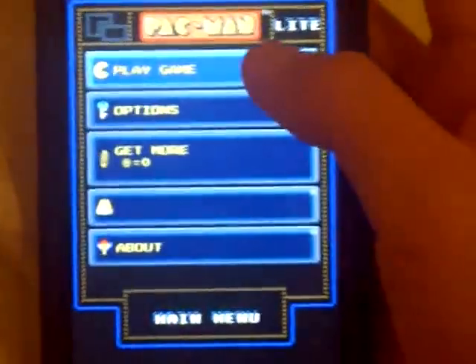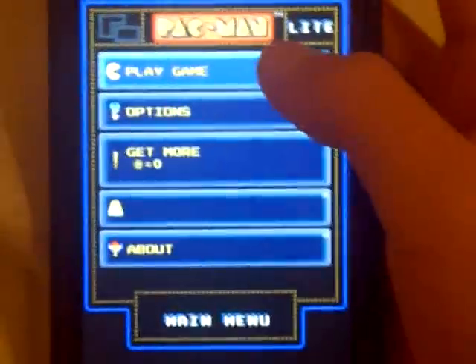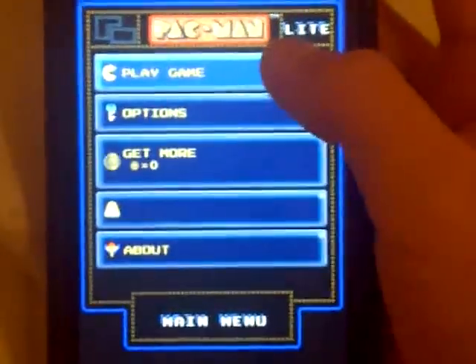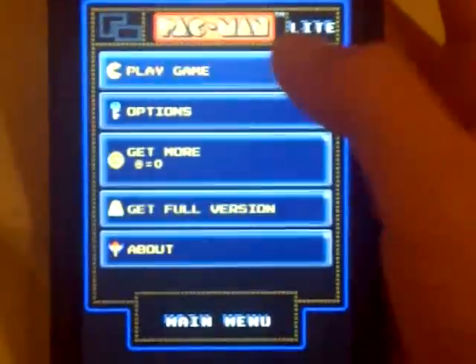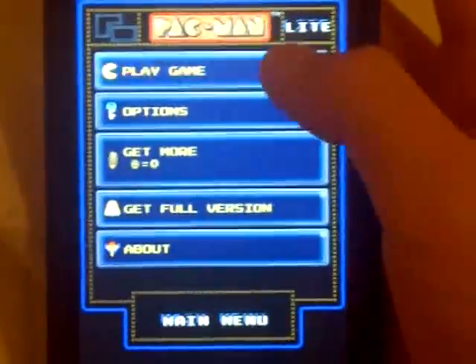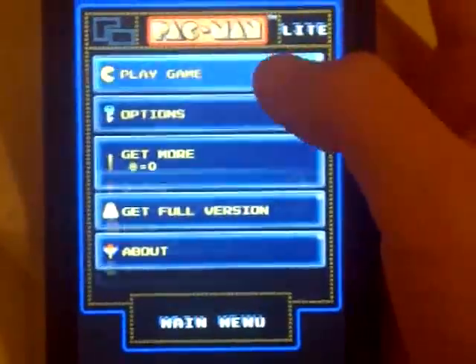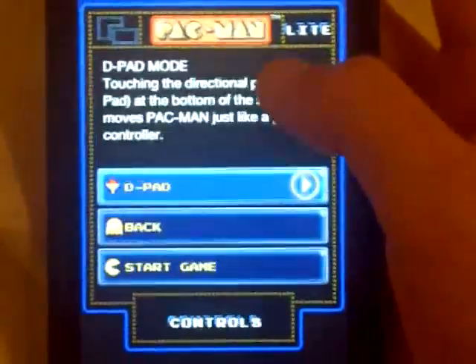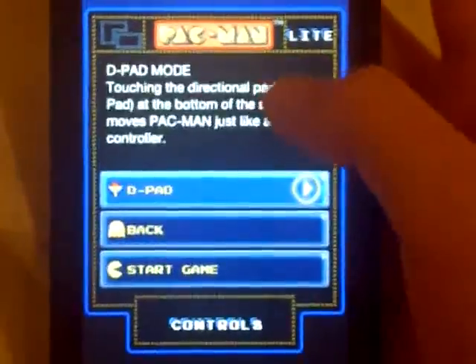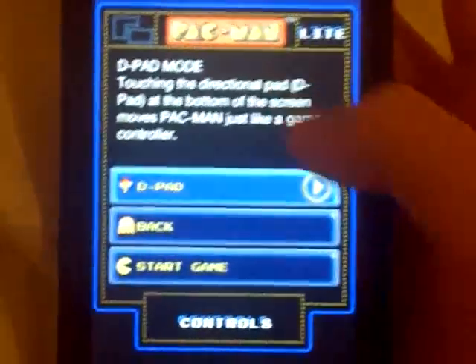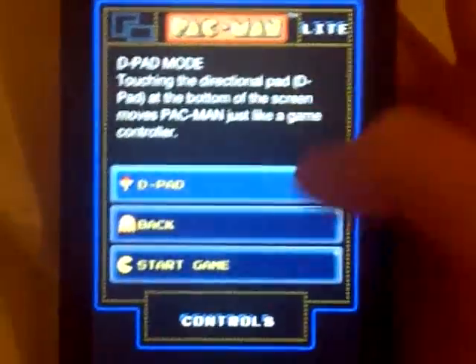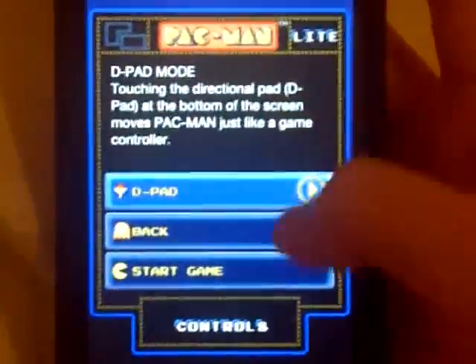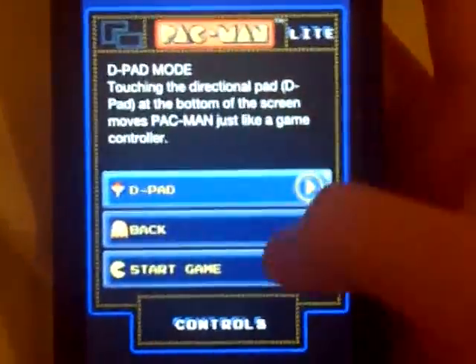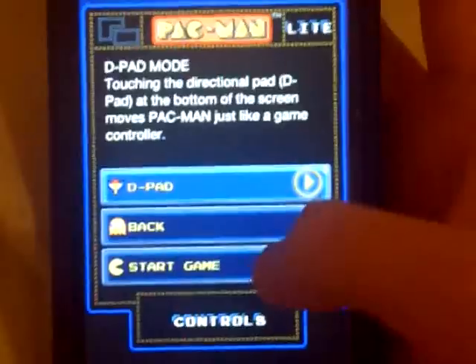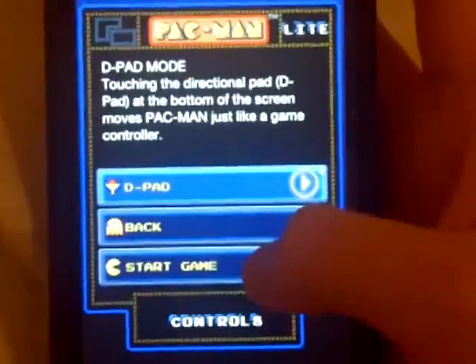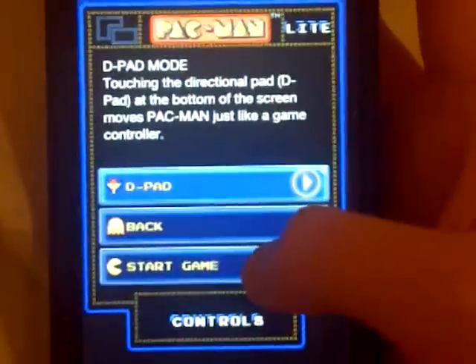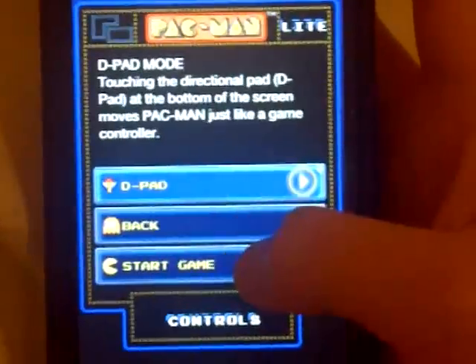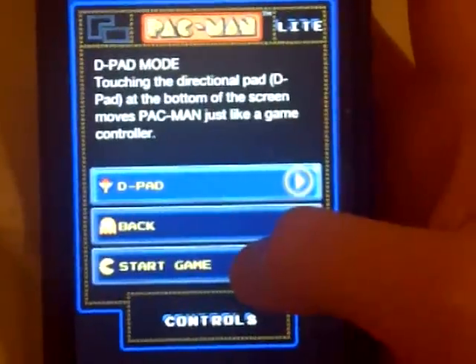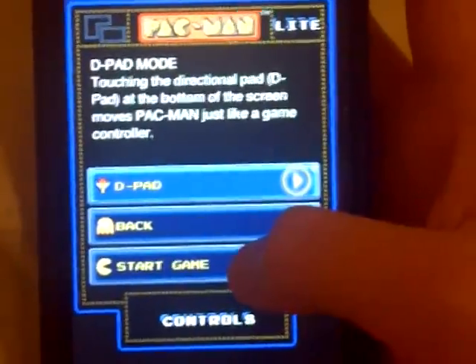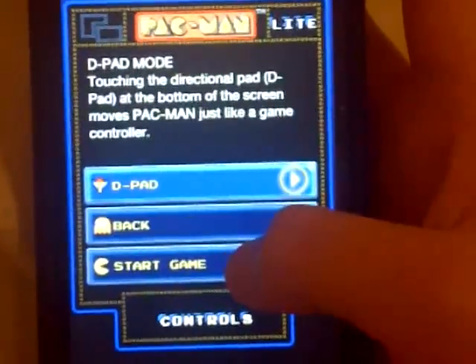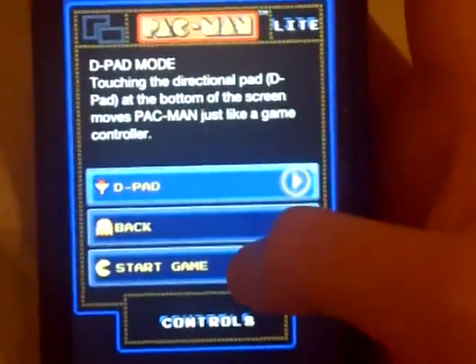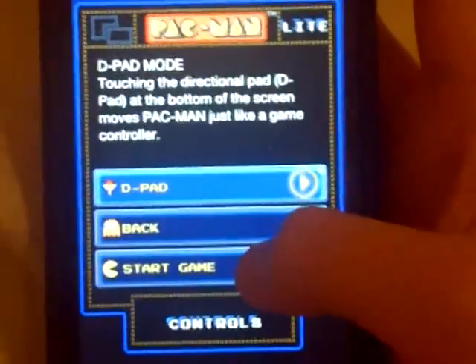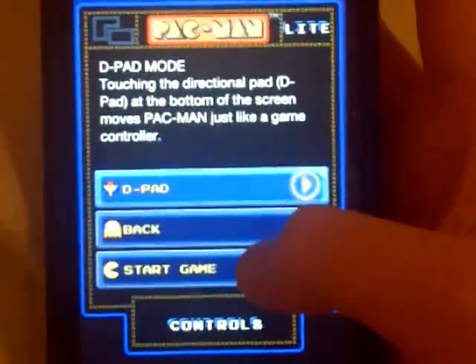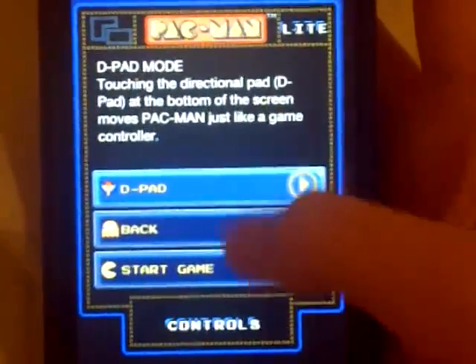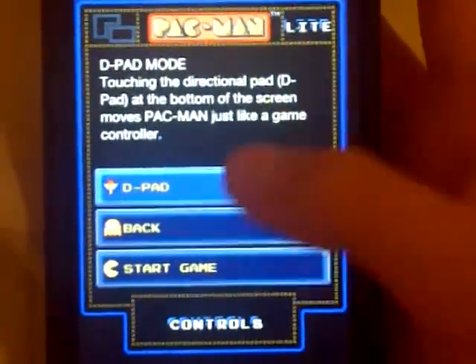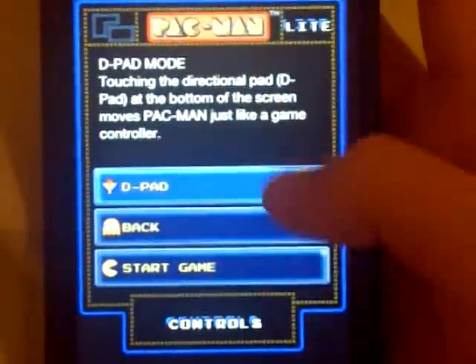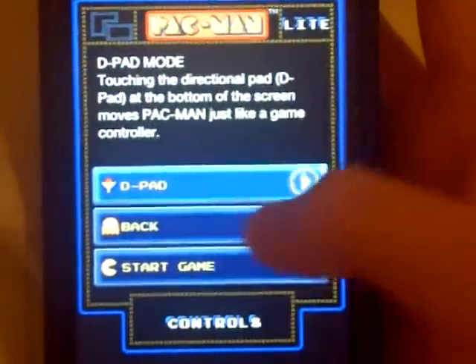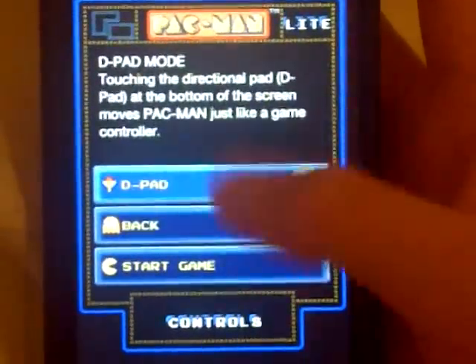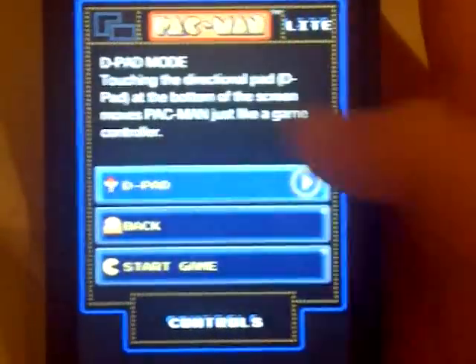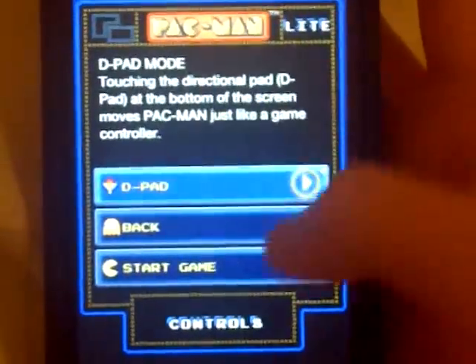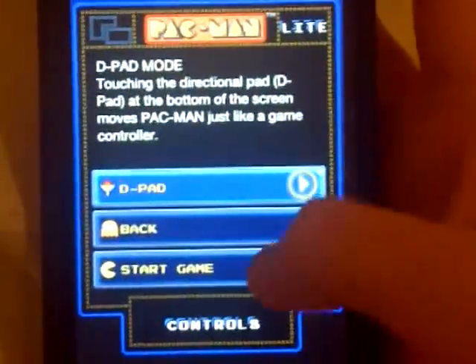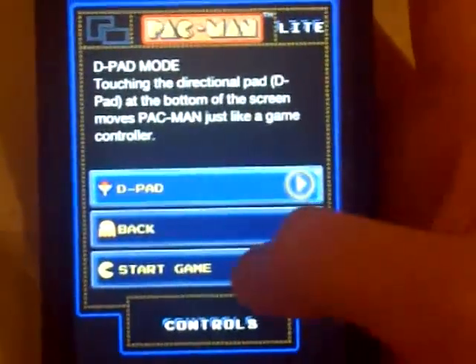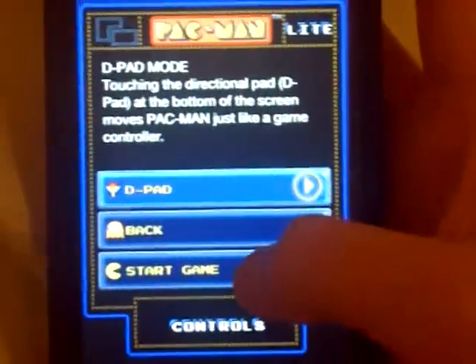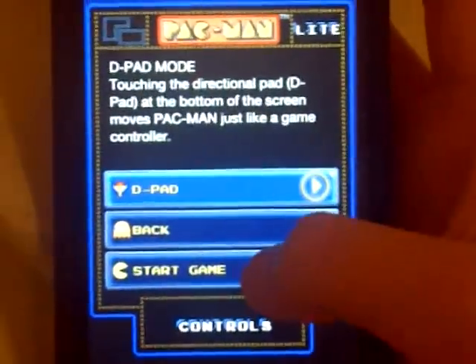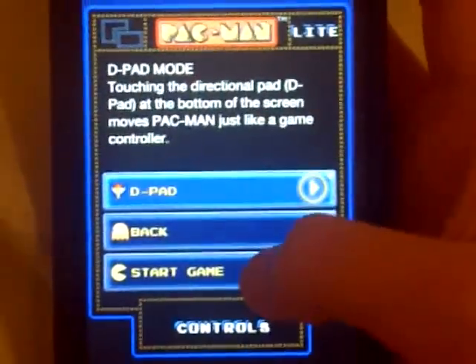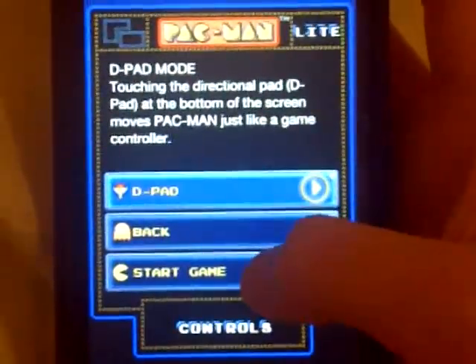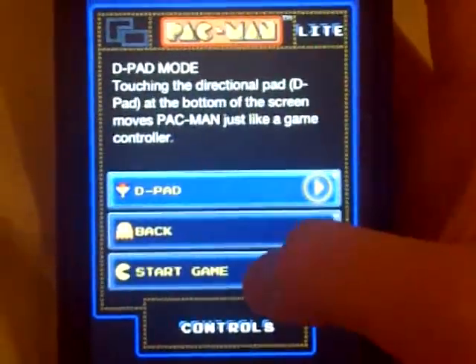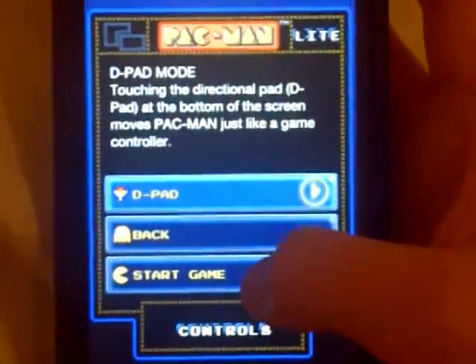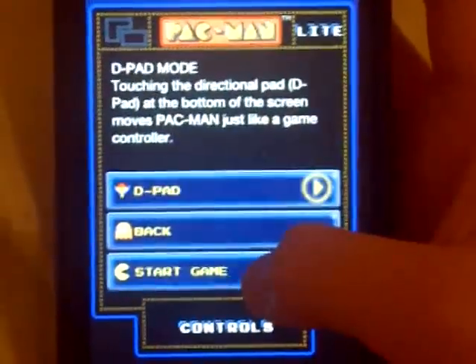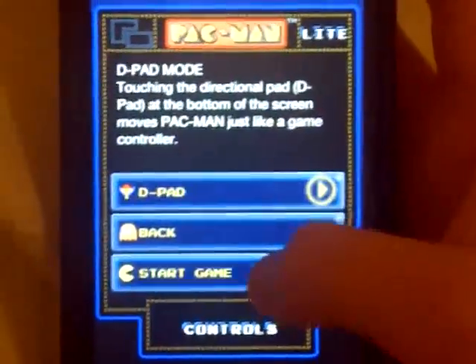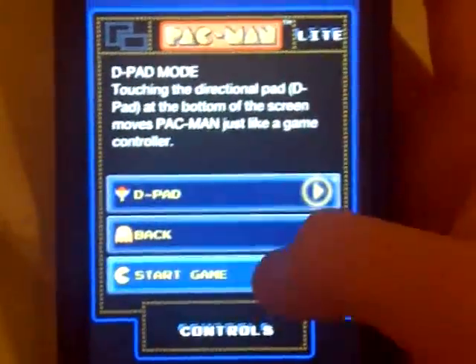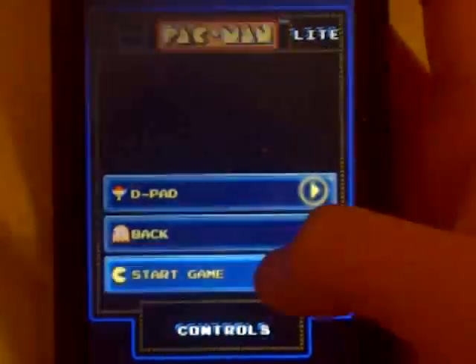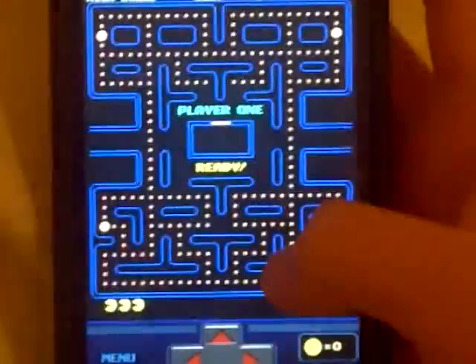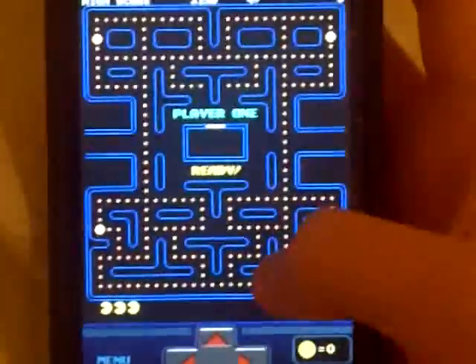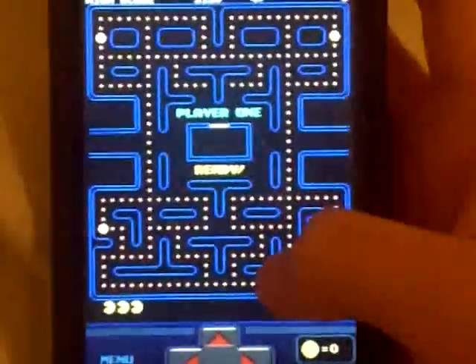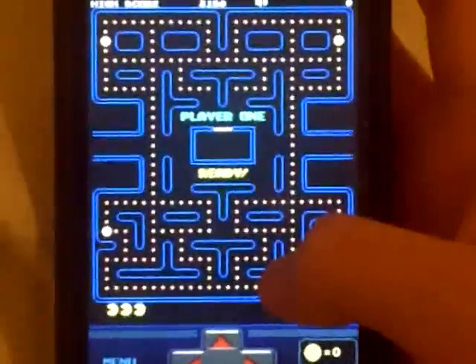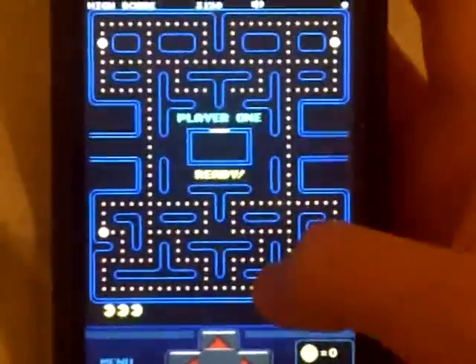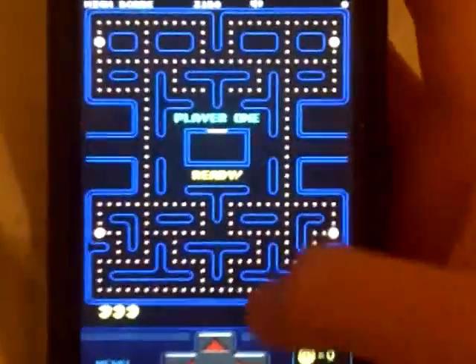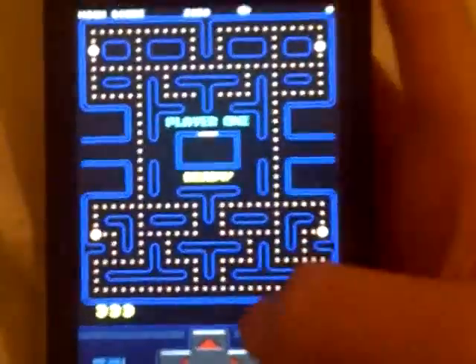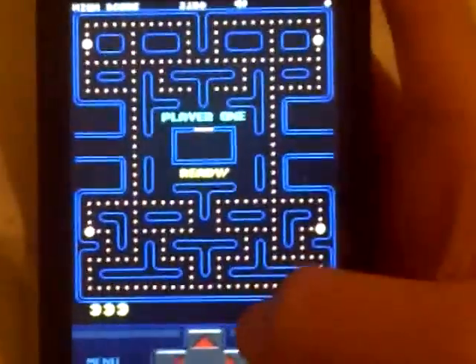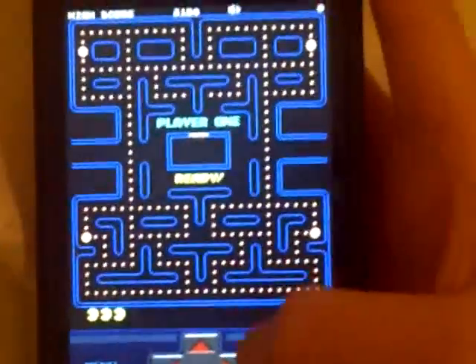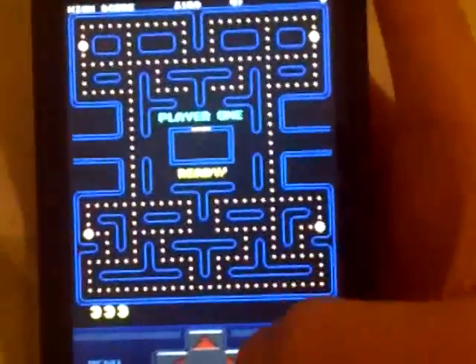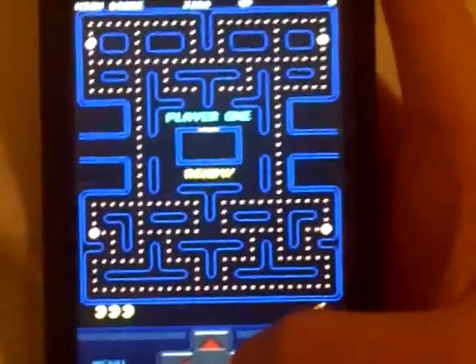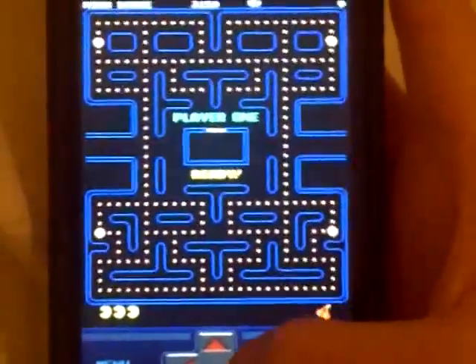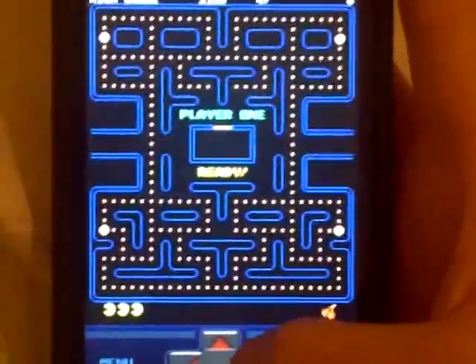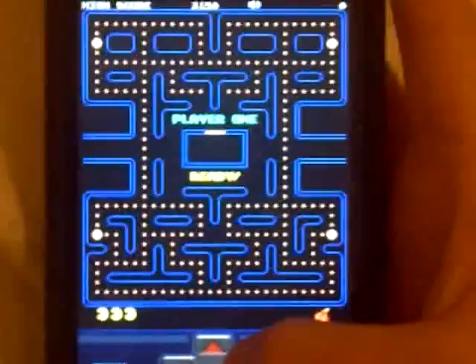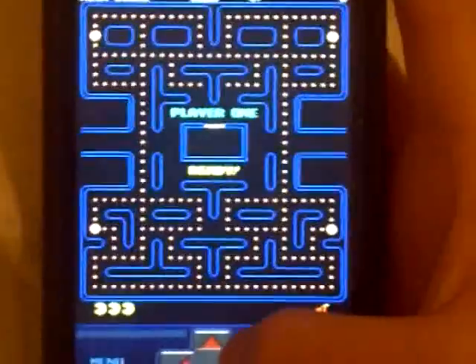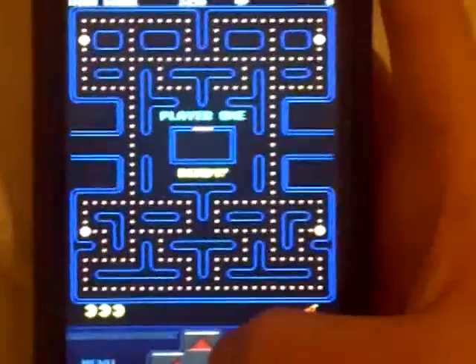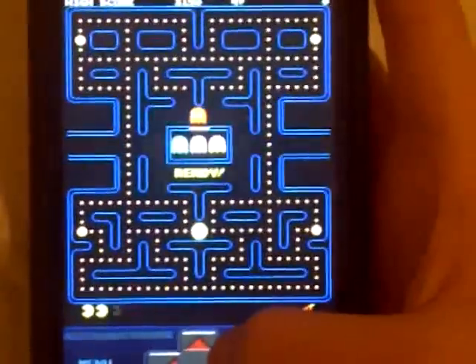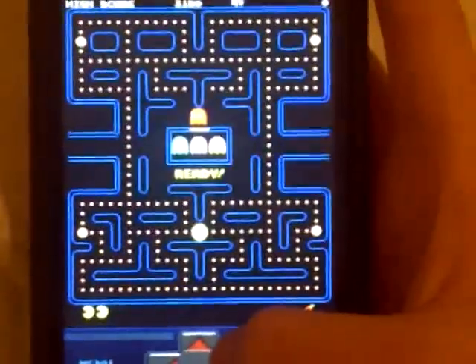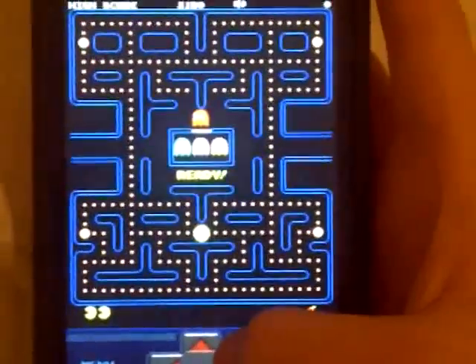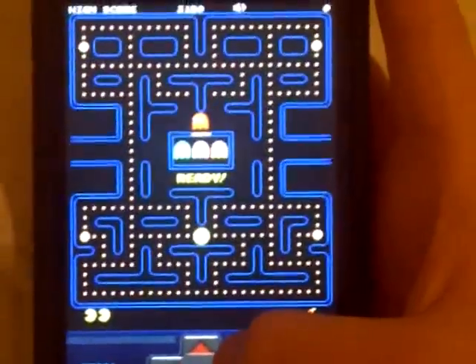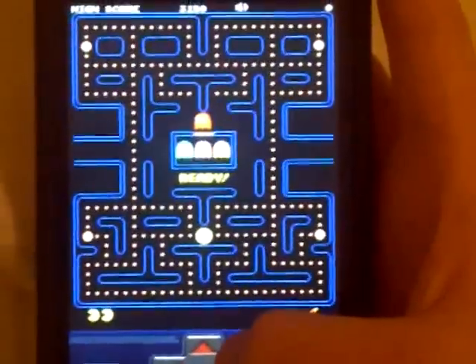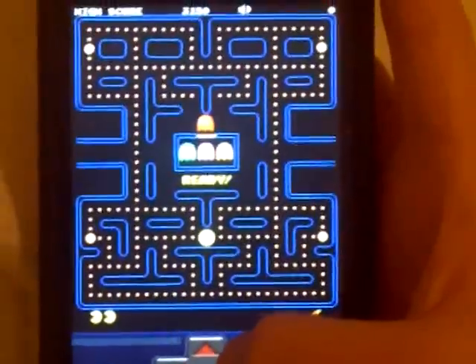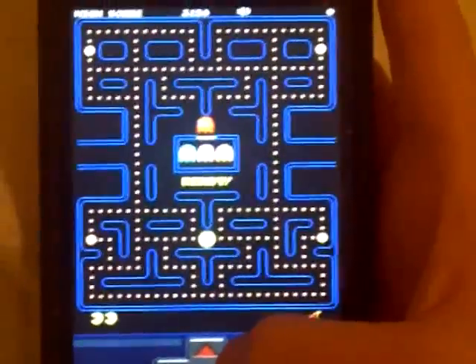Then you just press play game, then you do whatever mode you want, then you press start game, and then you can actually play the game again.